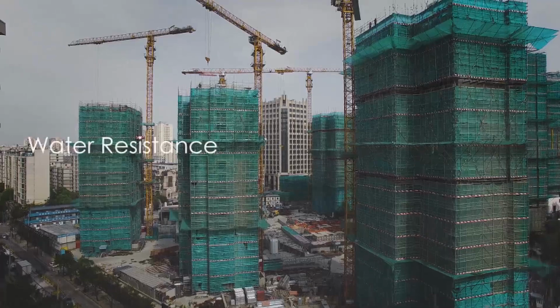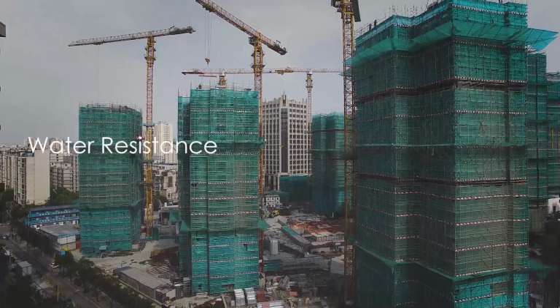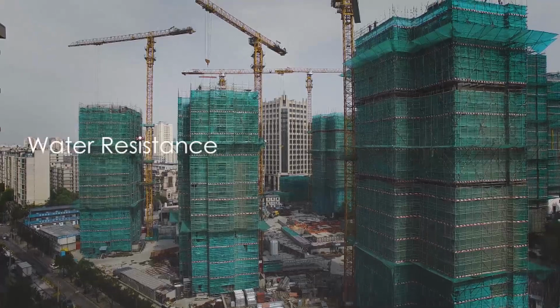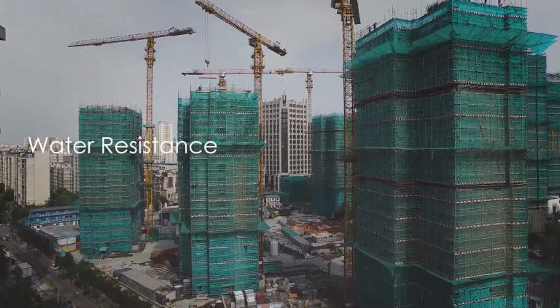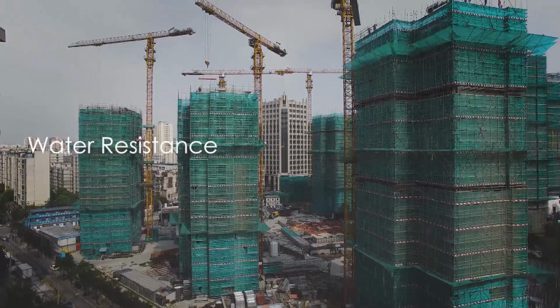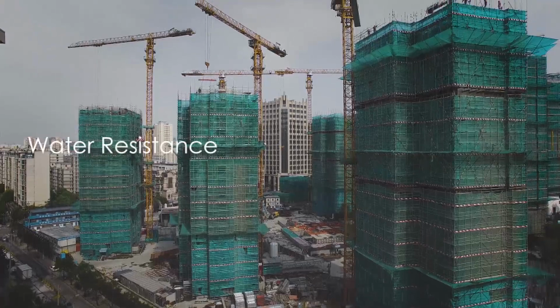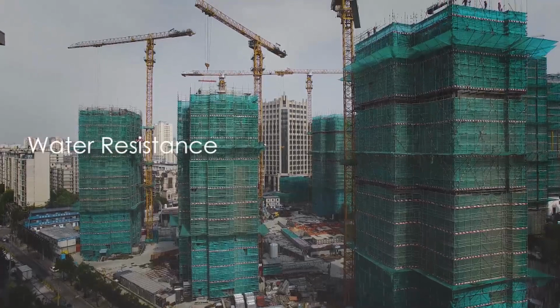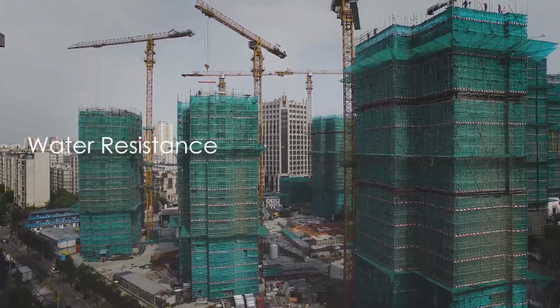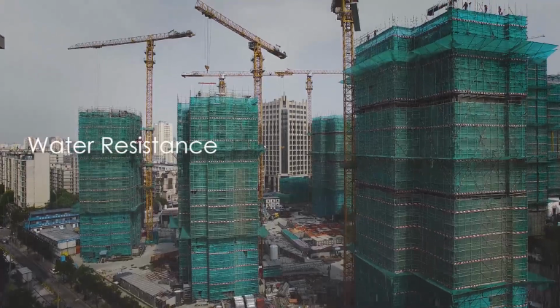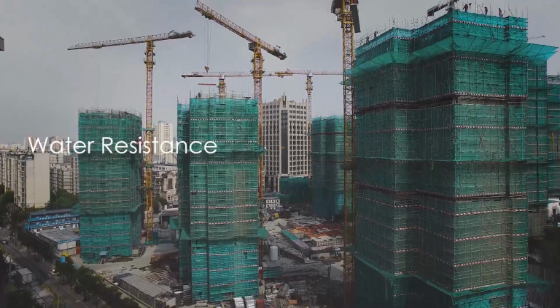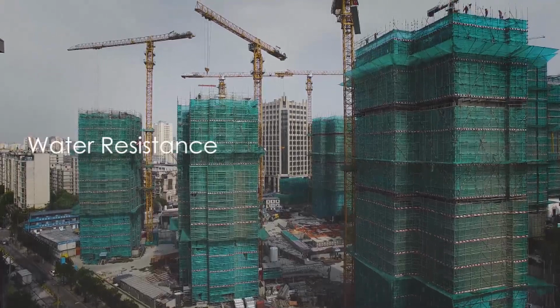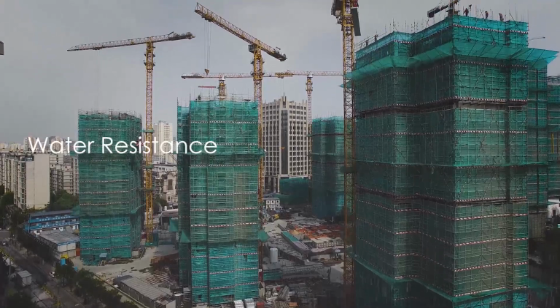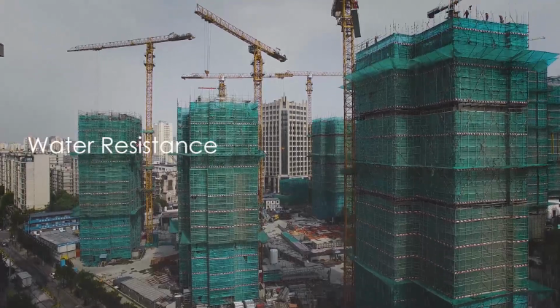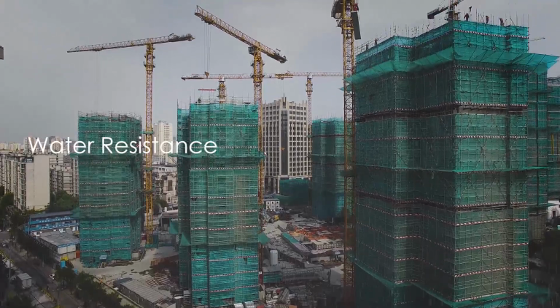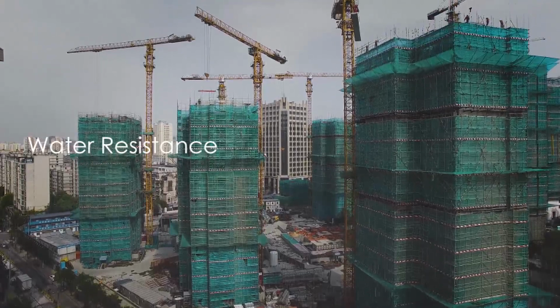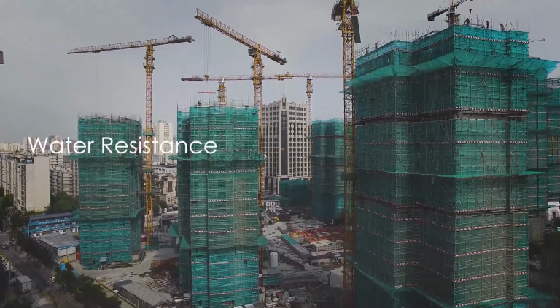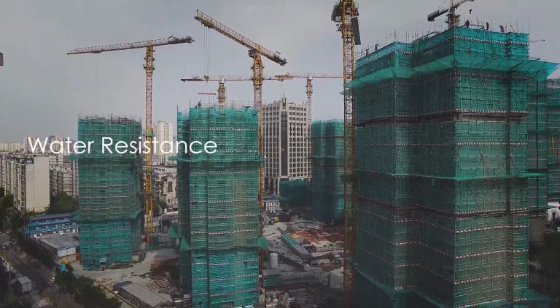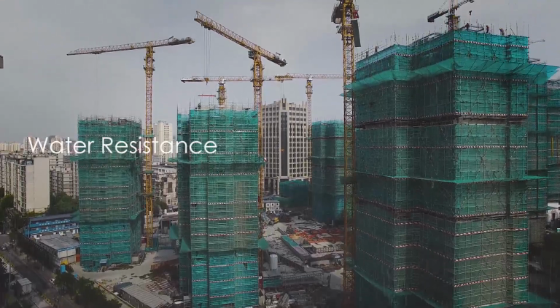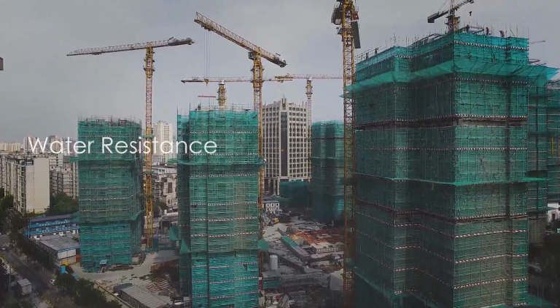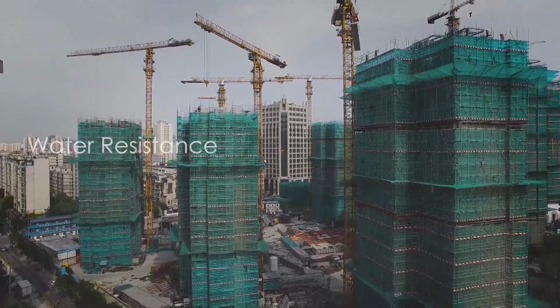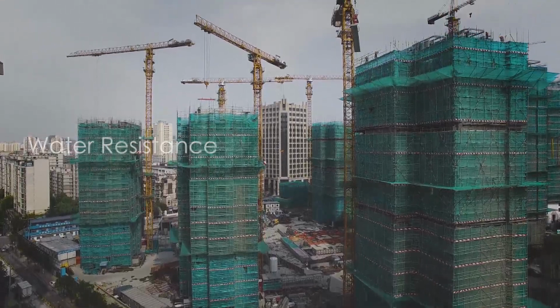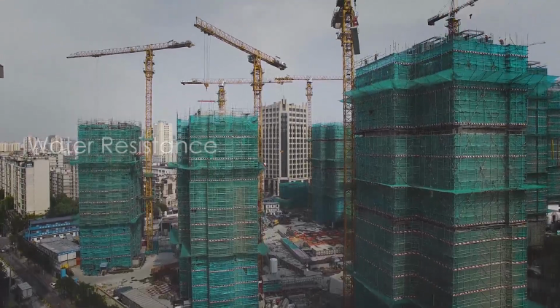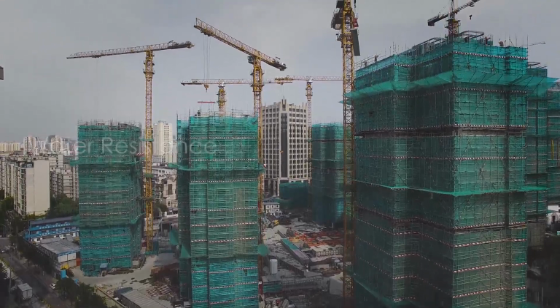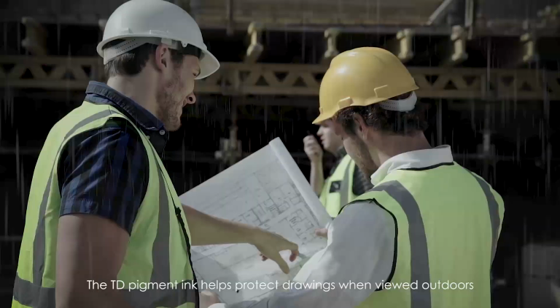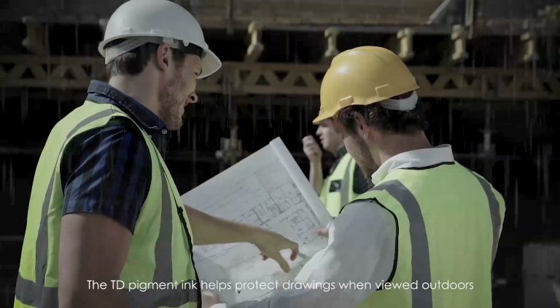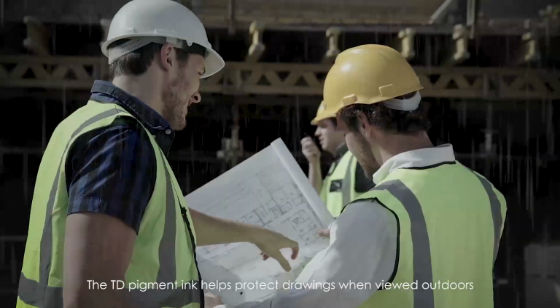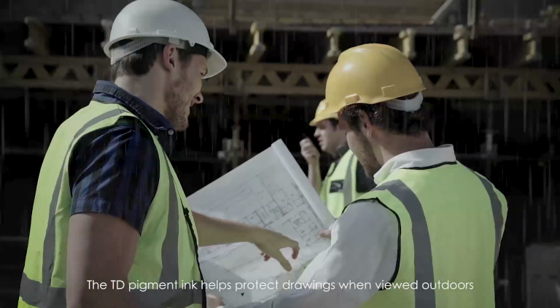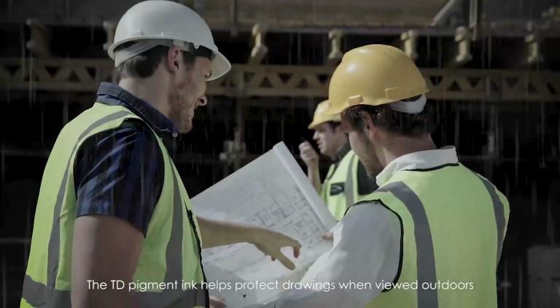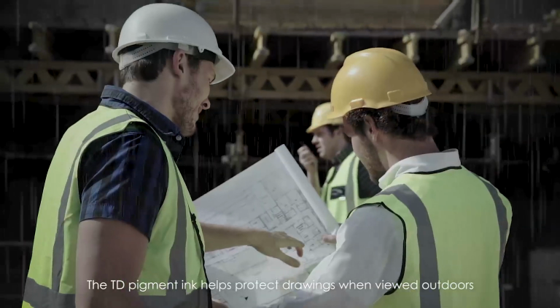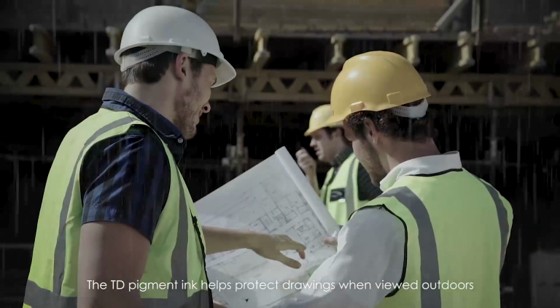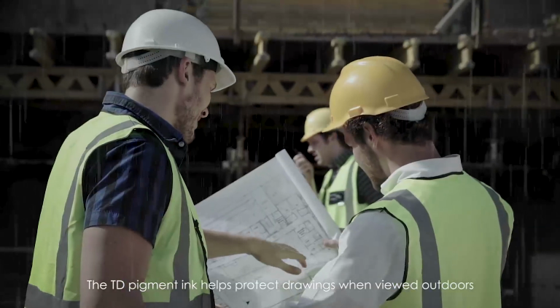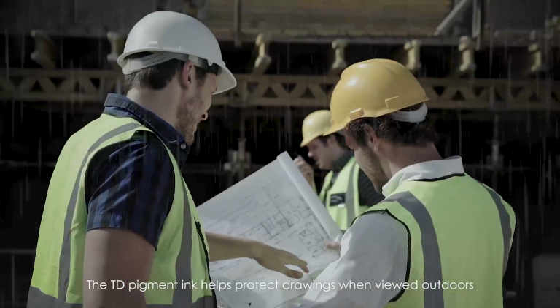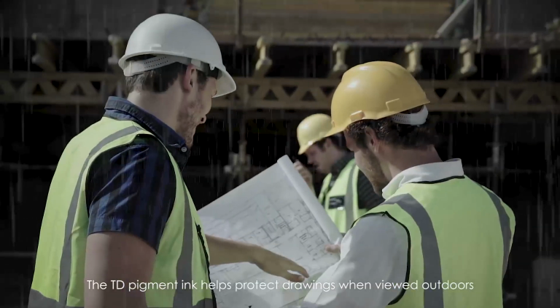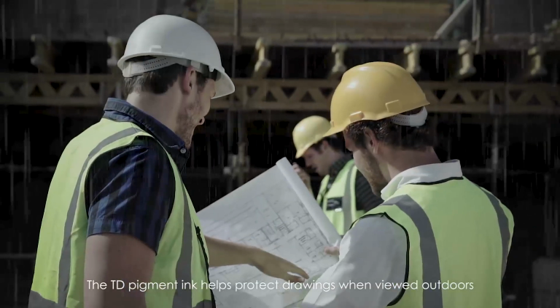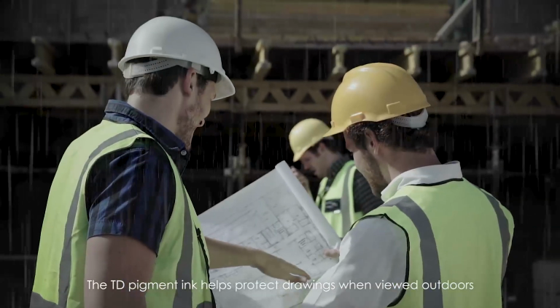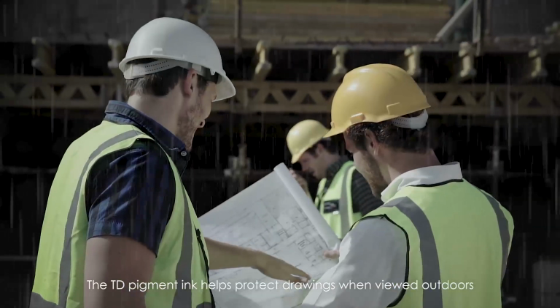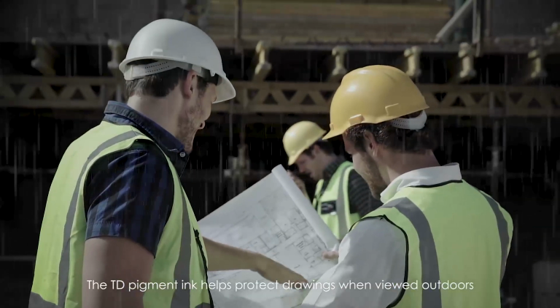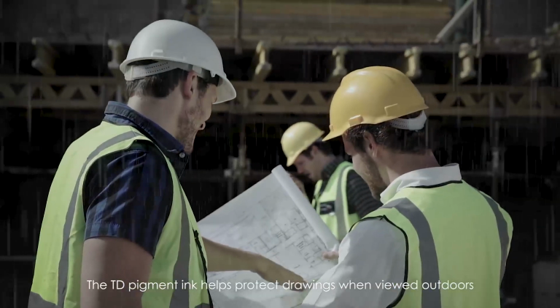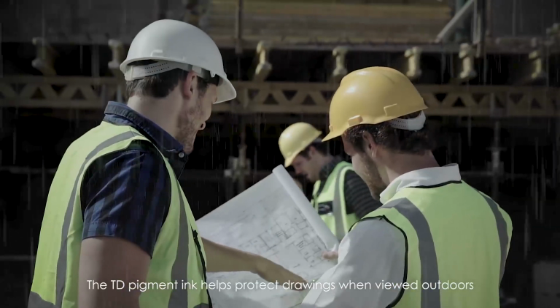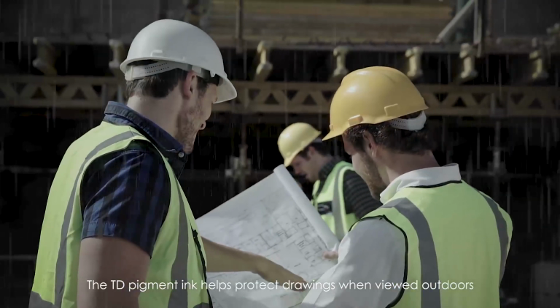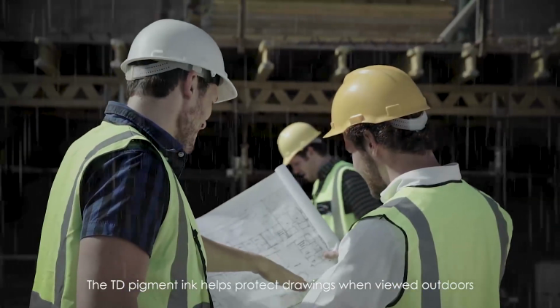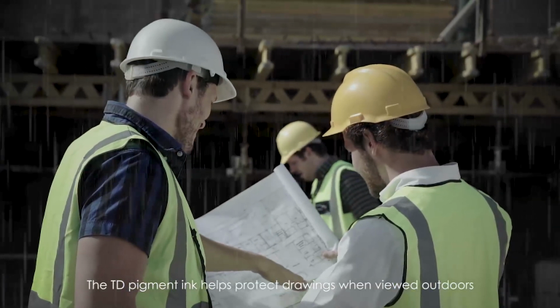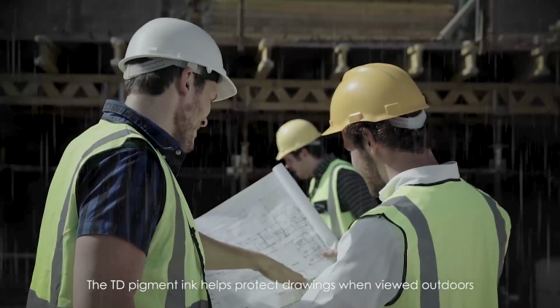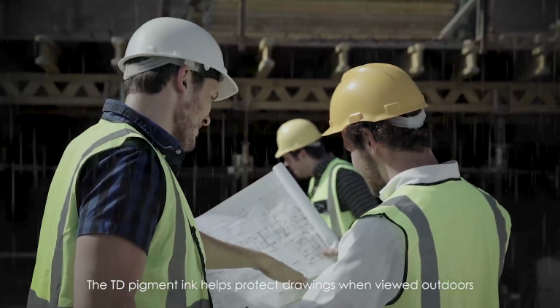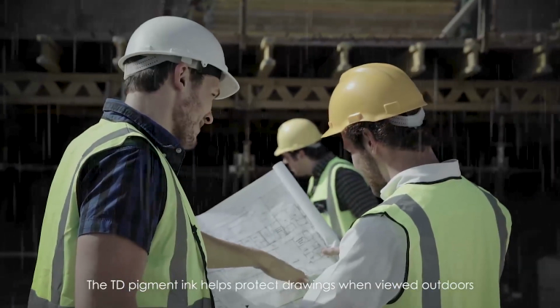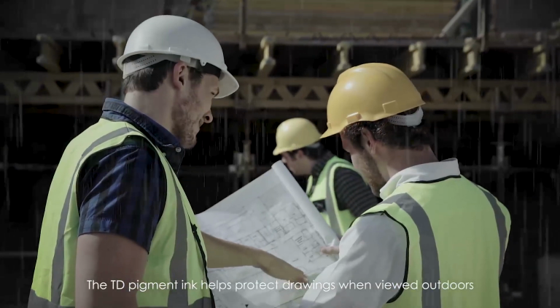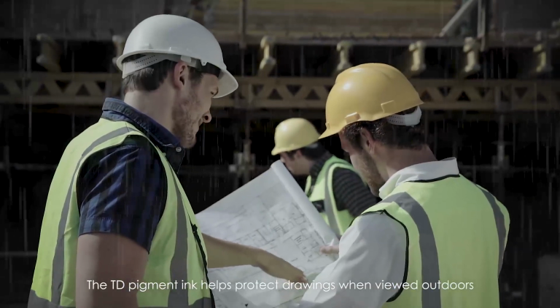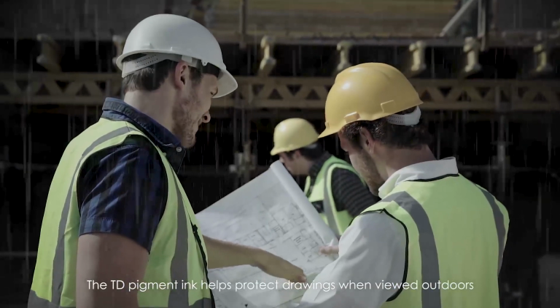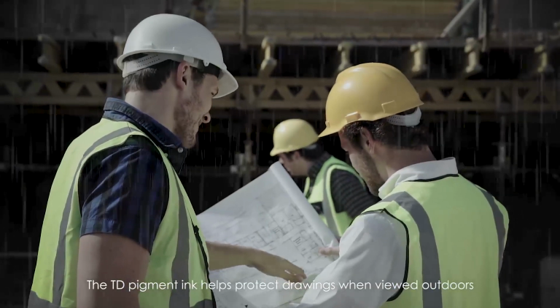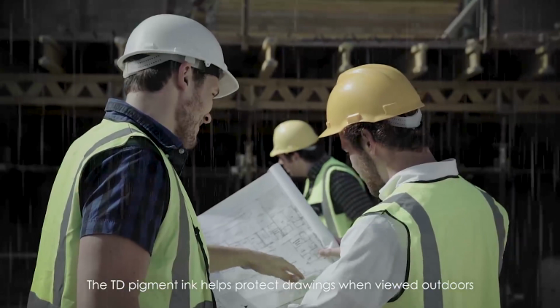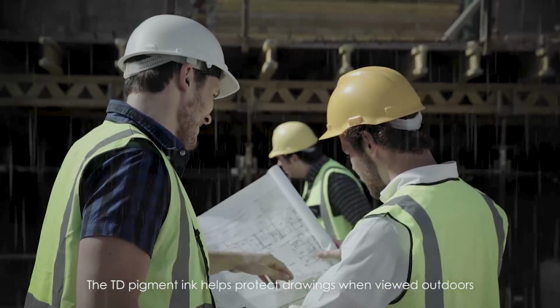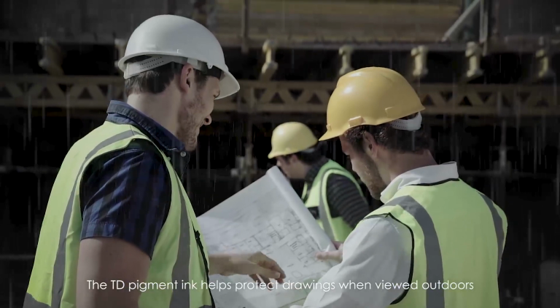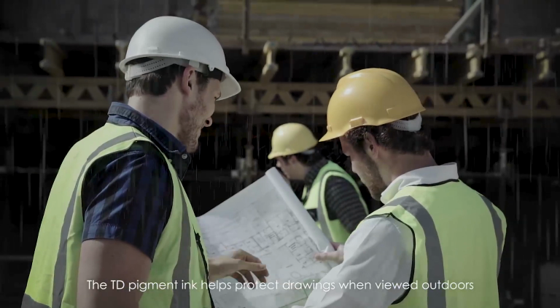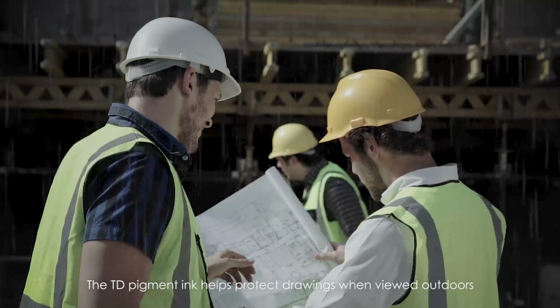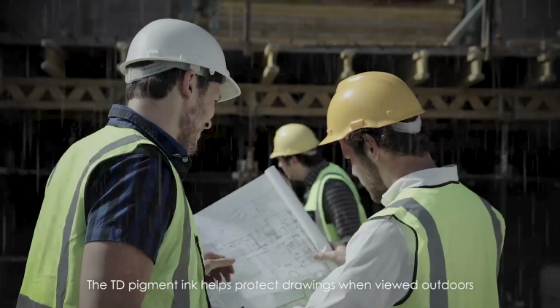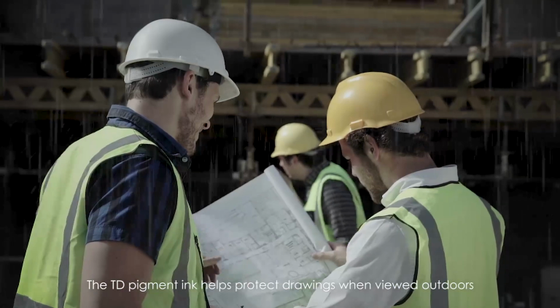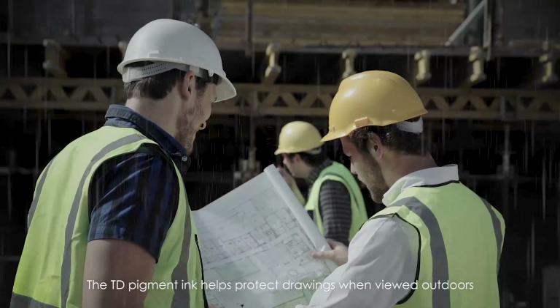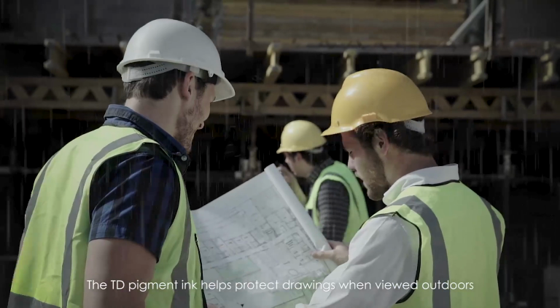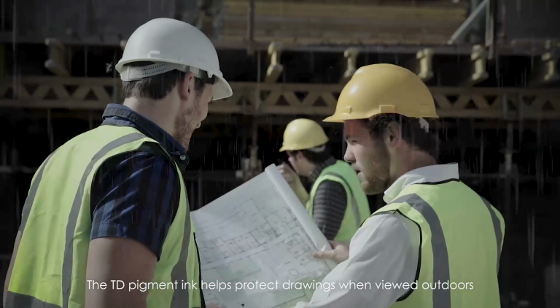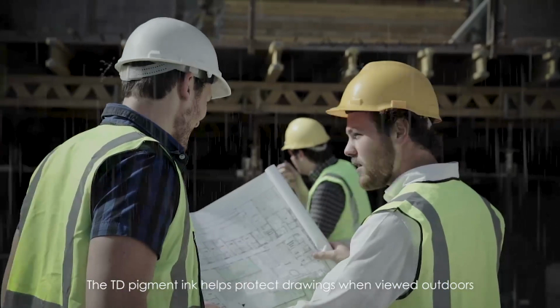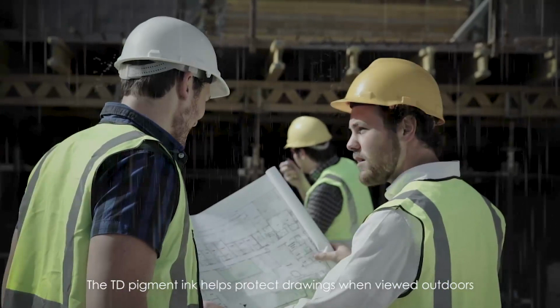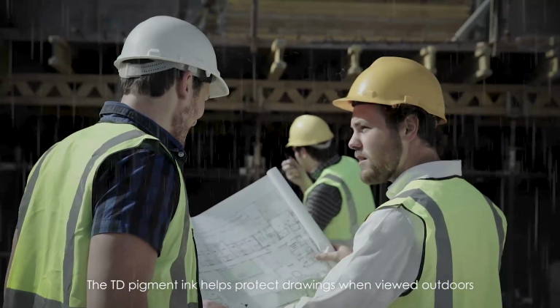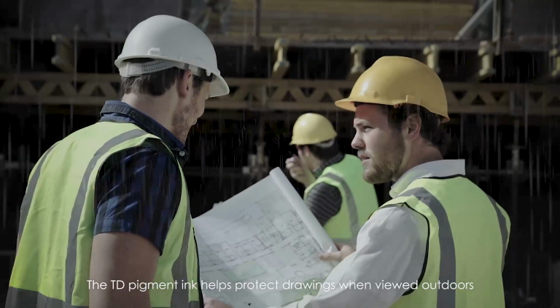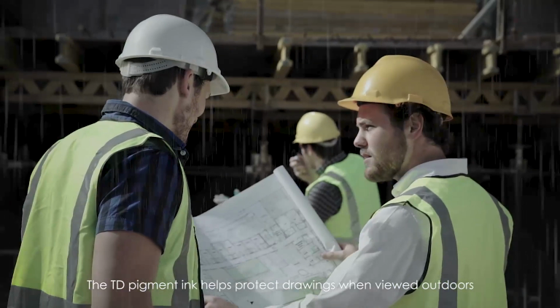Water resistance. The TD pigment ink helps protect drawings when viewed outdoors.